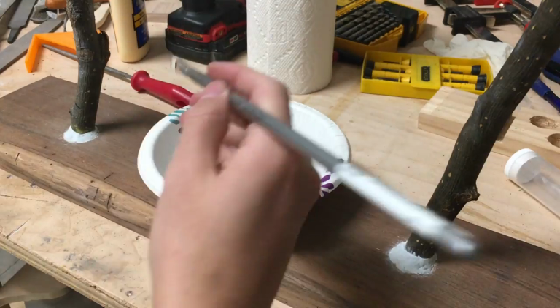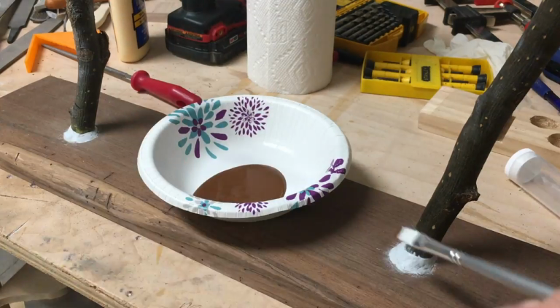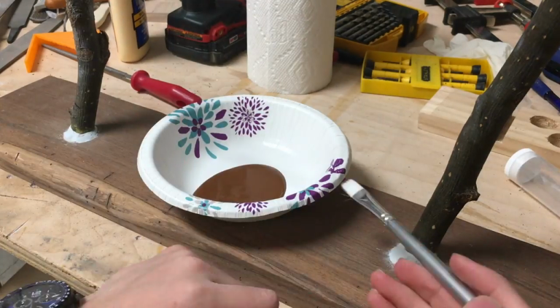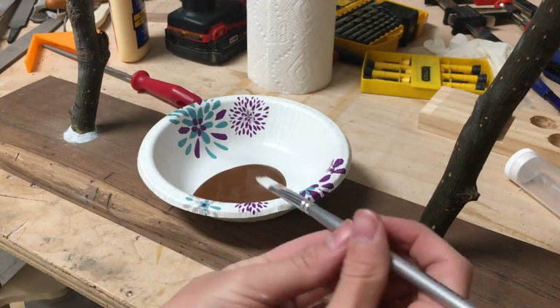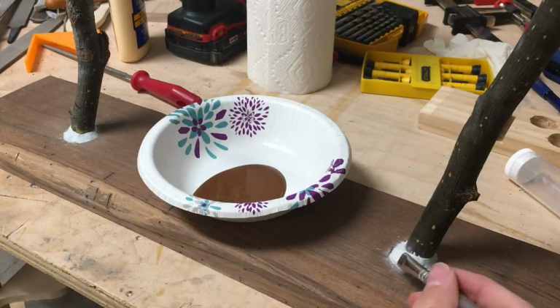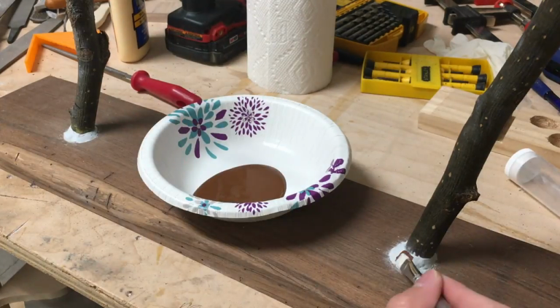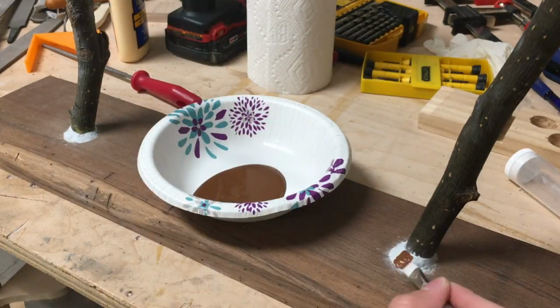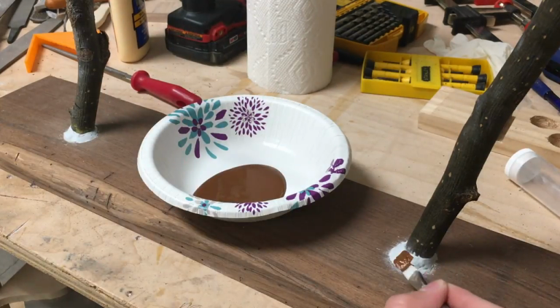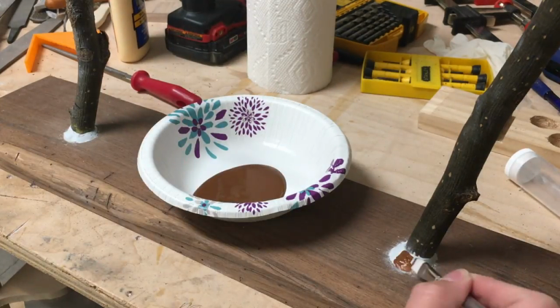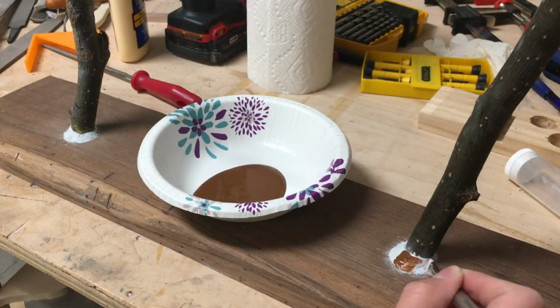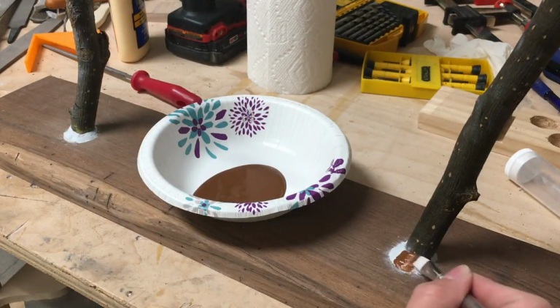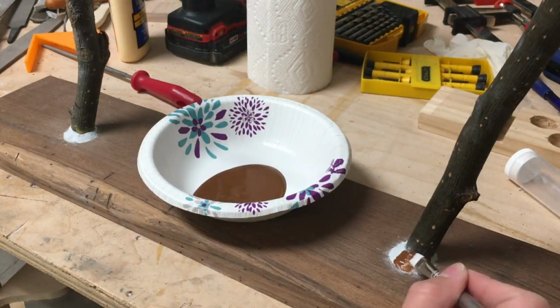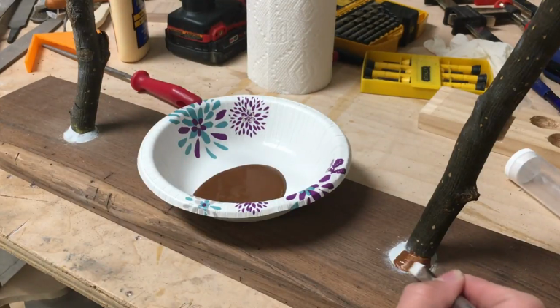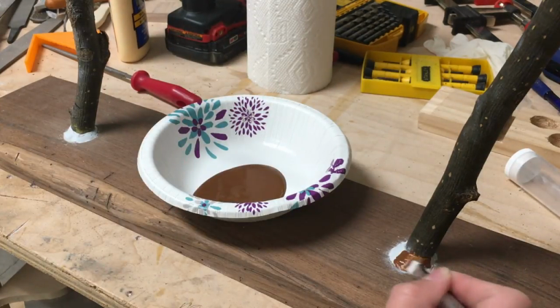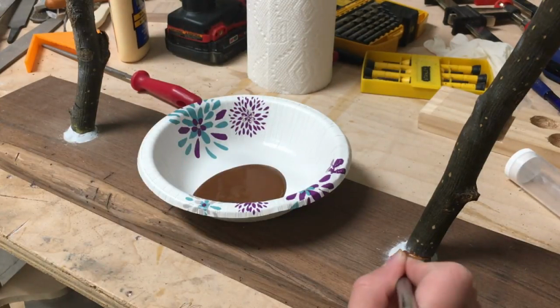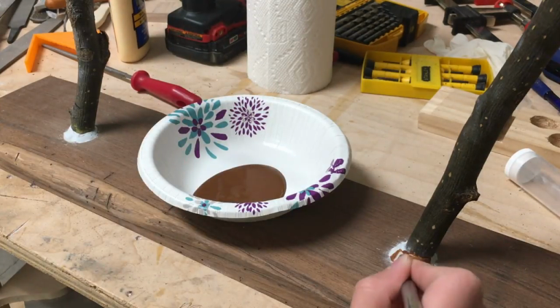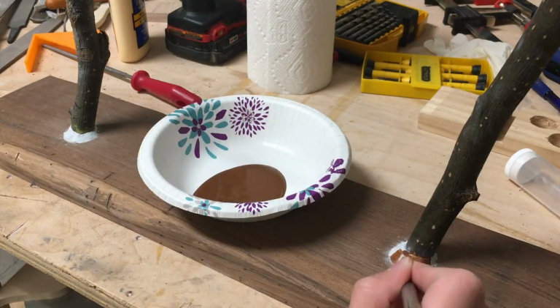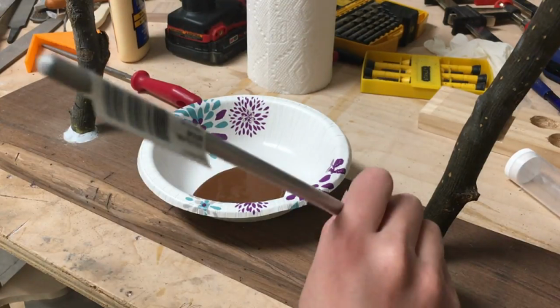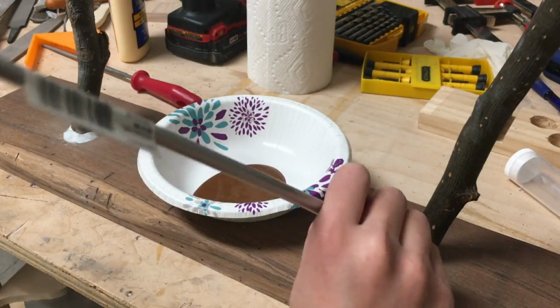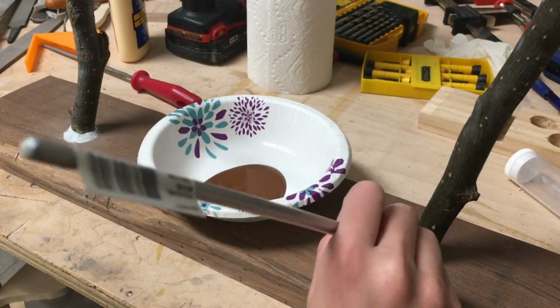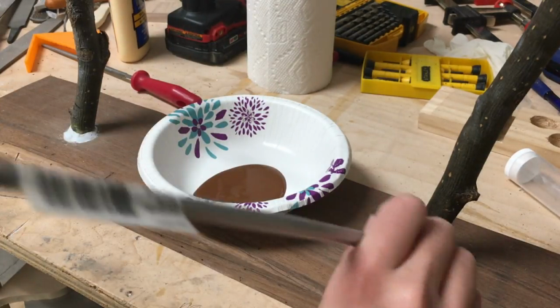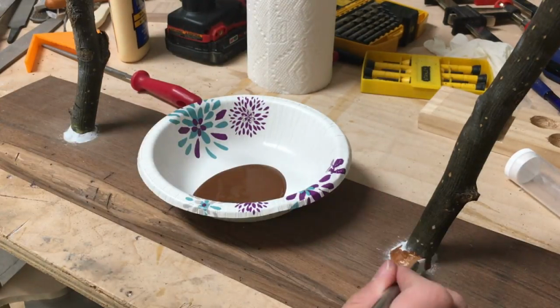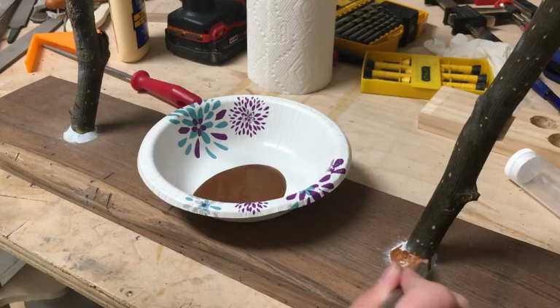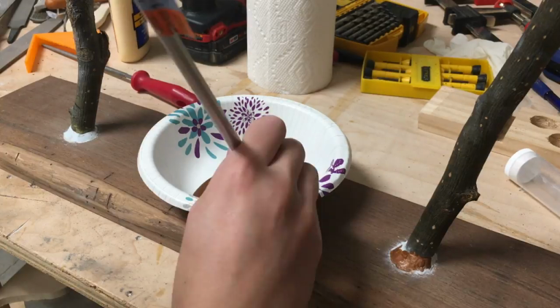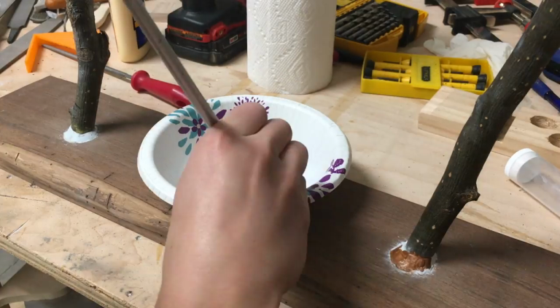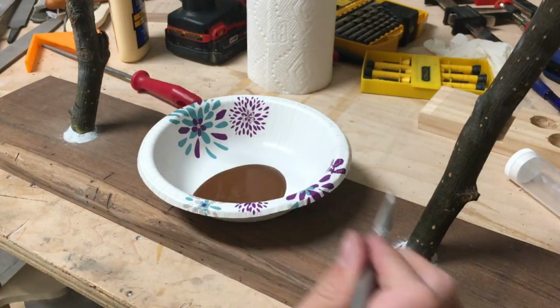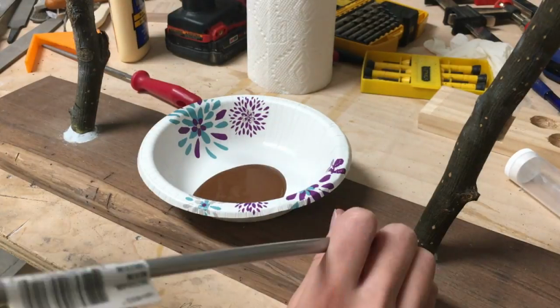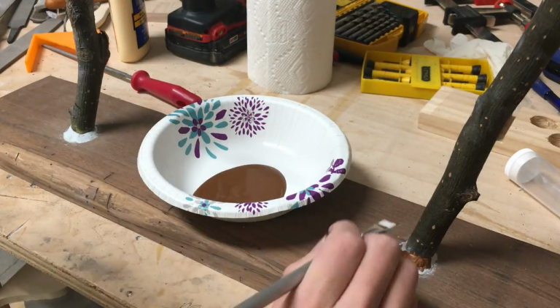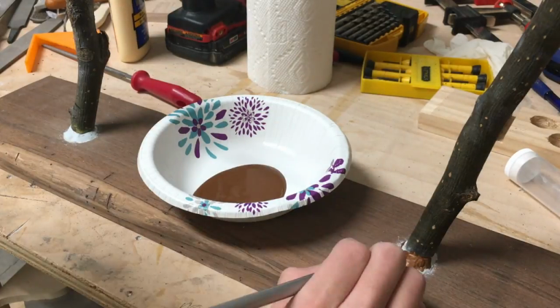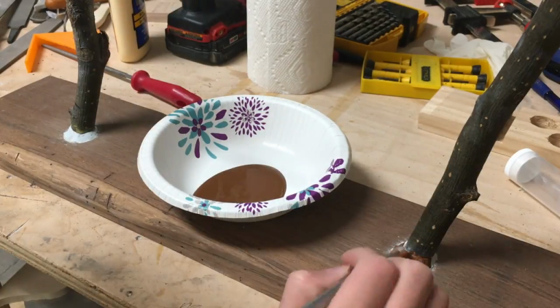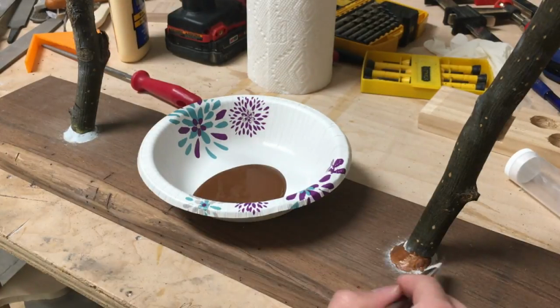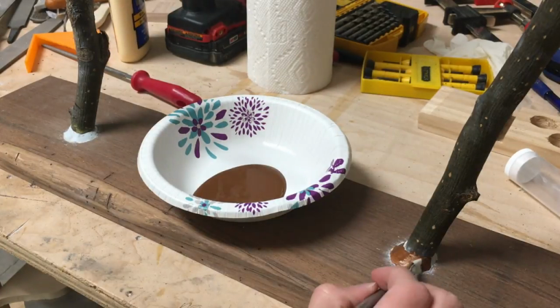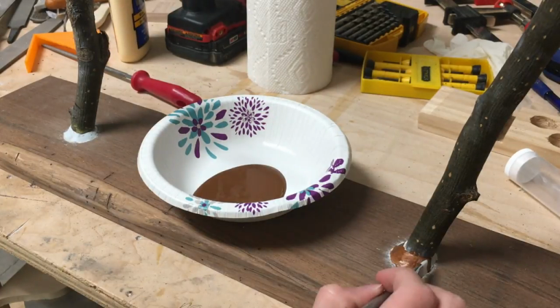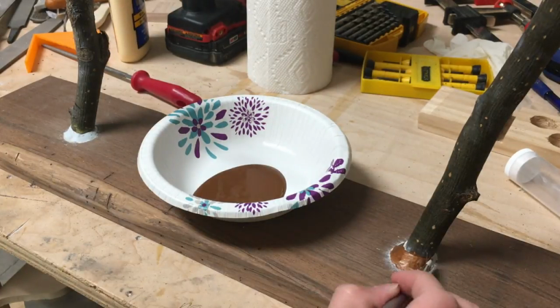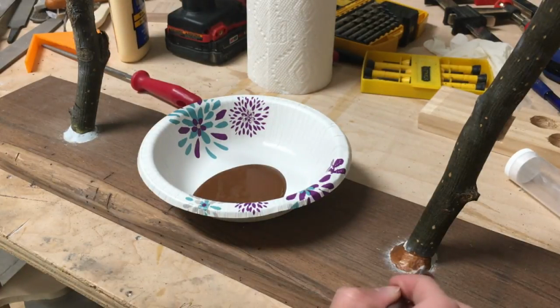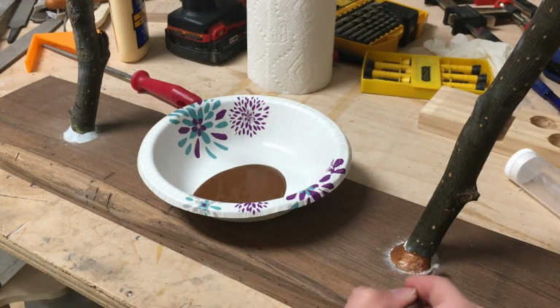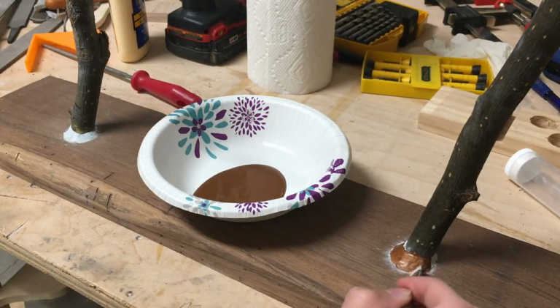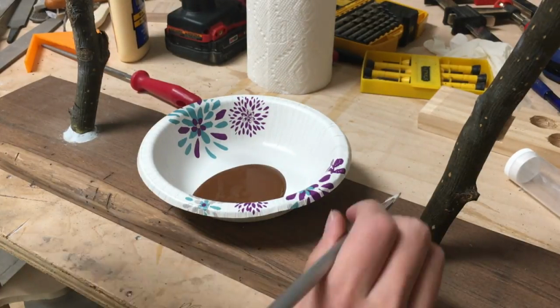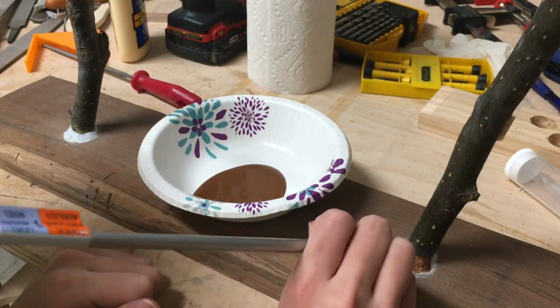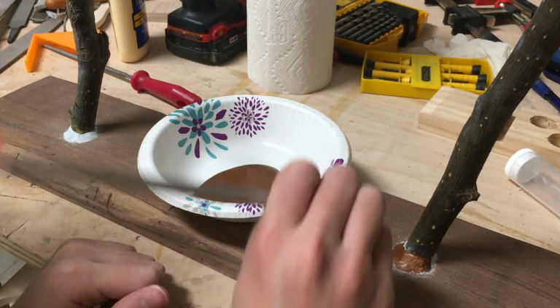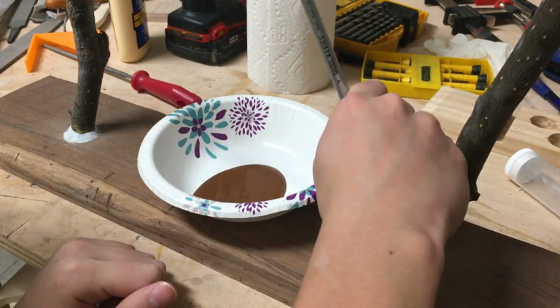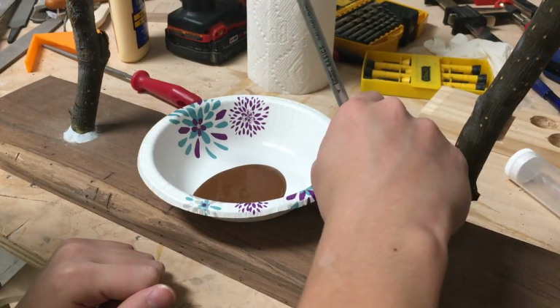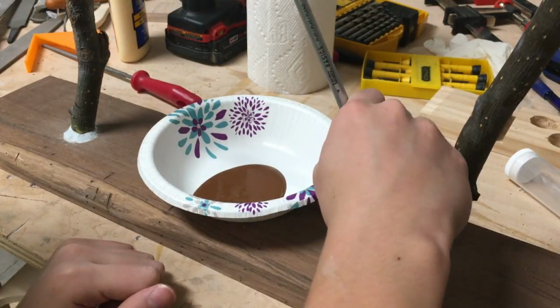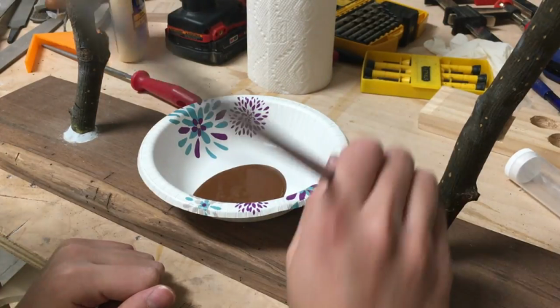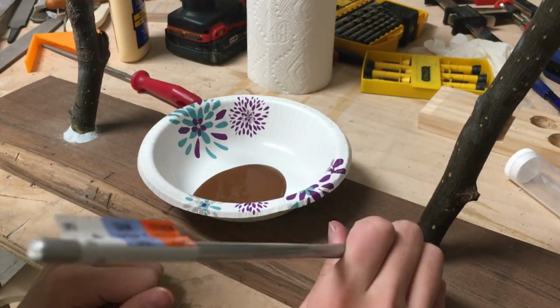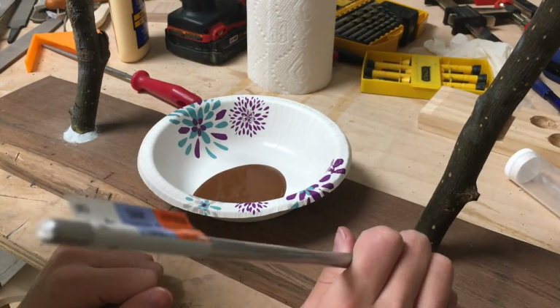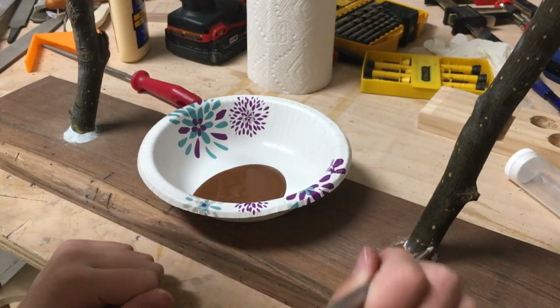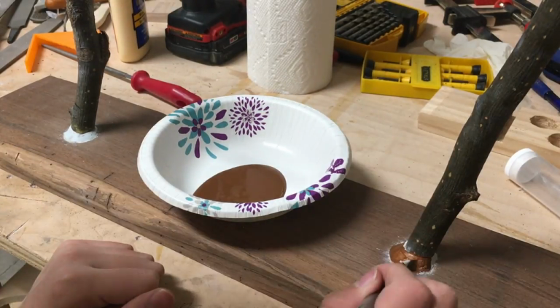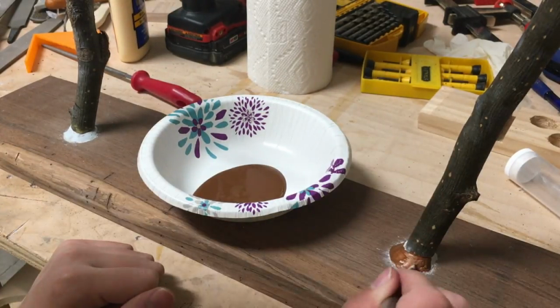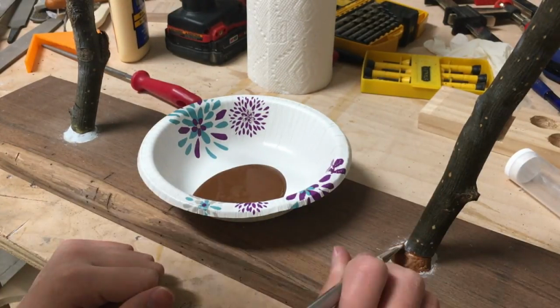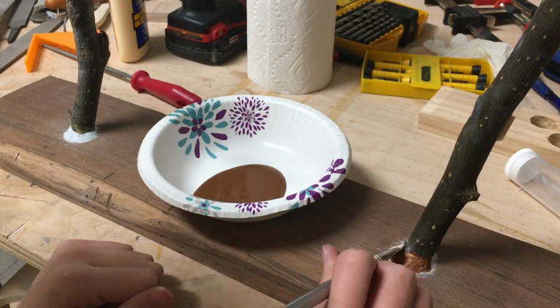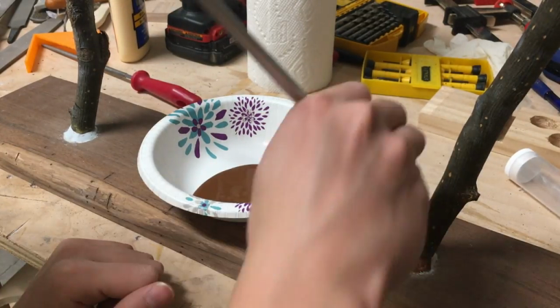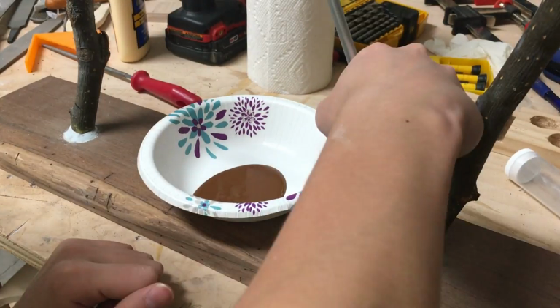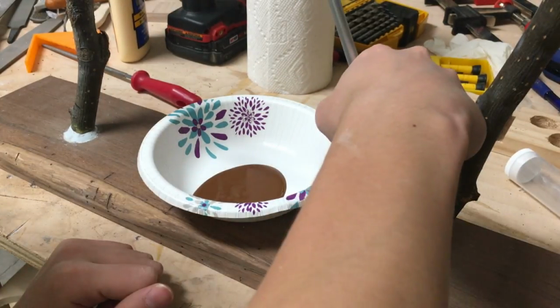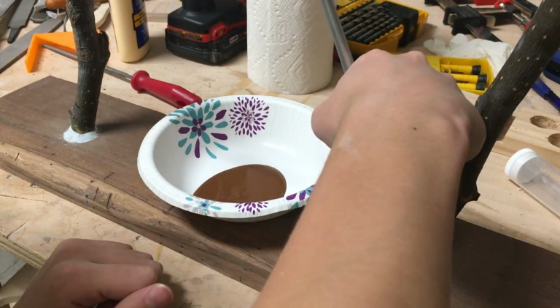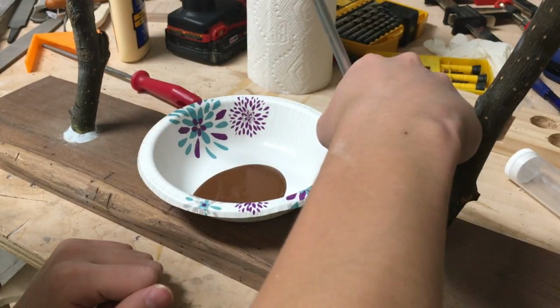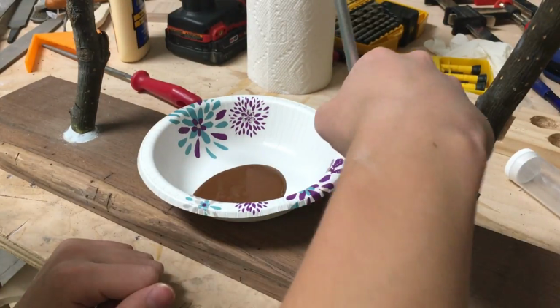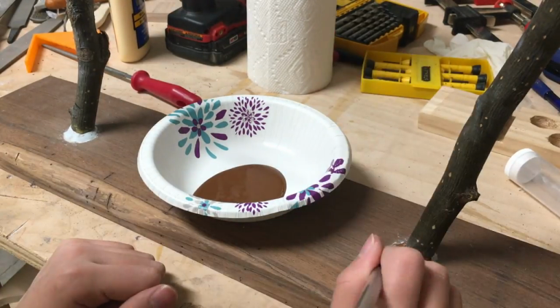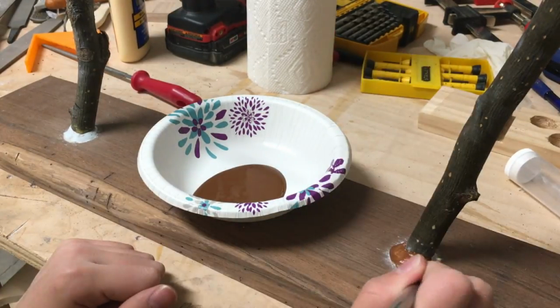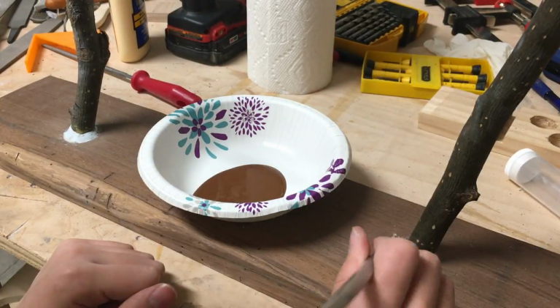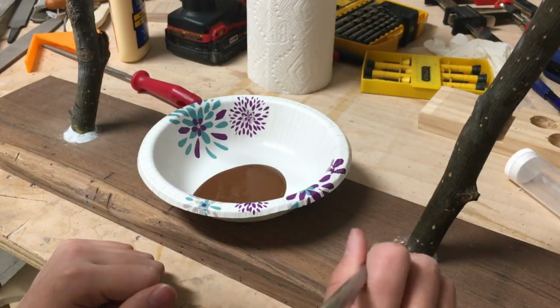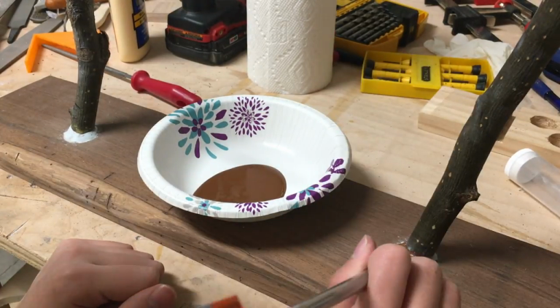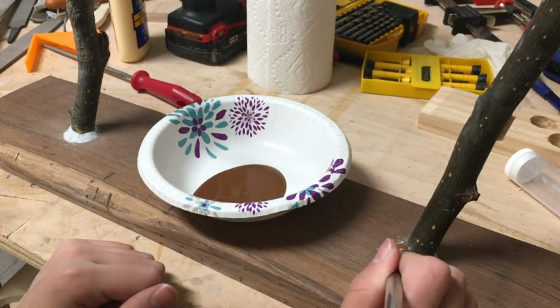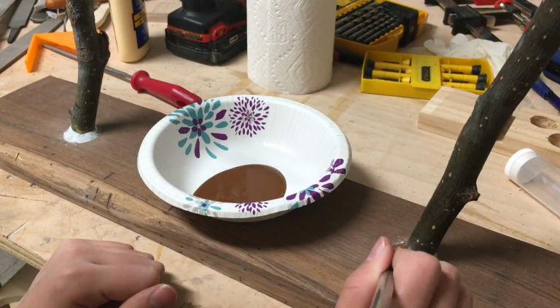Now I'm going to cover up the light blue epoxy with brown paint to hide the epoxy more so it doesn't pop out so much.